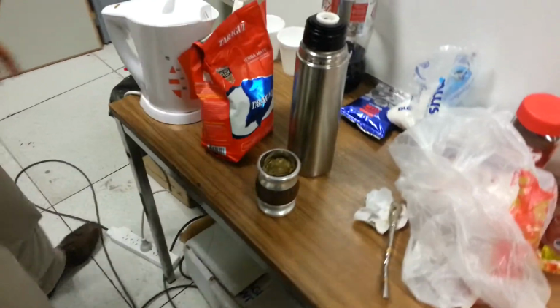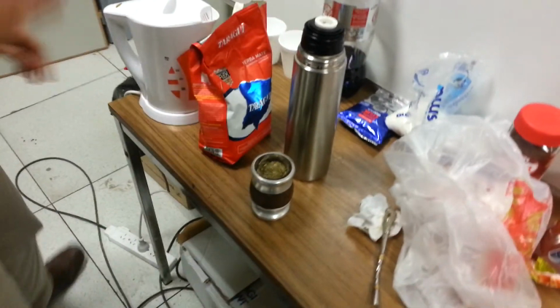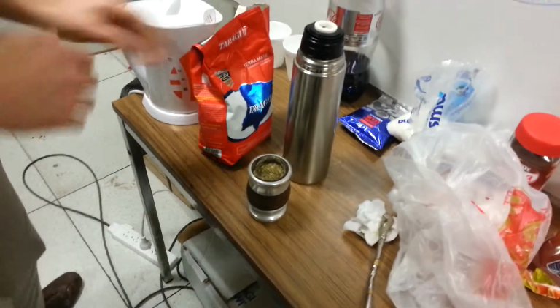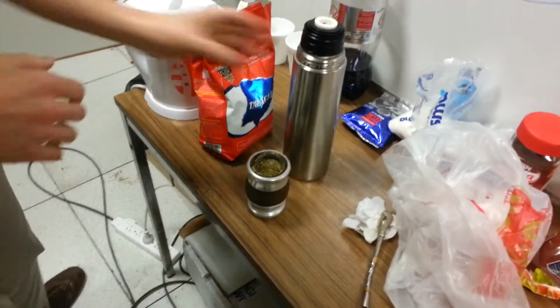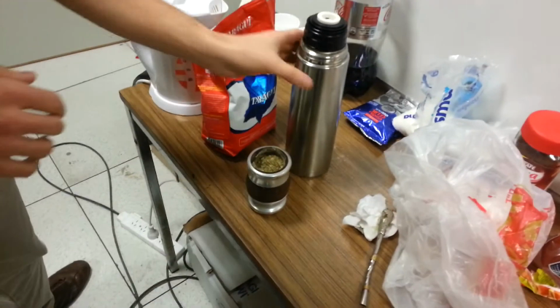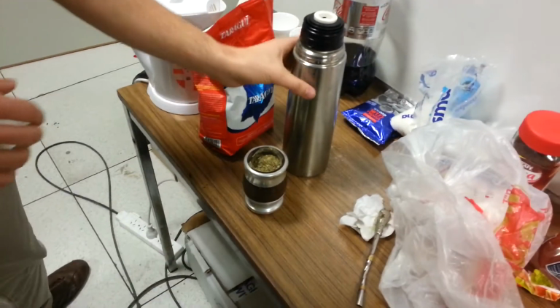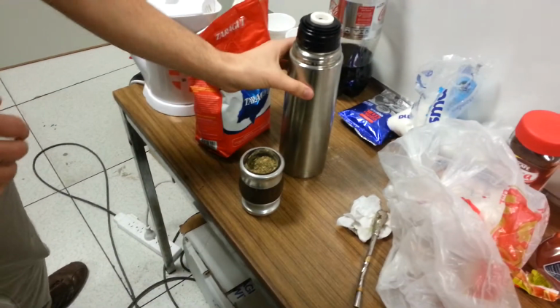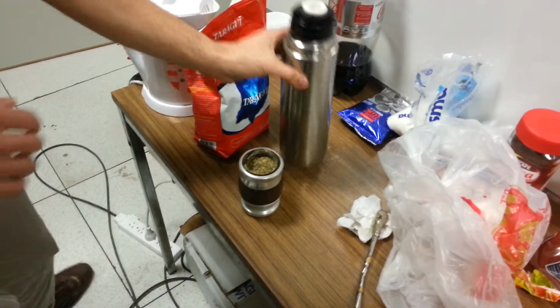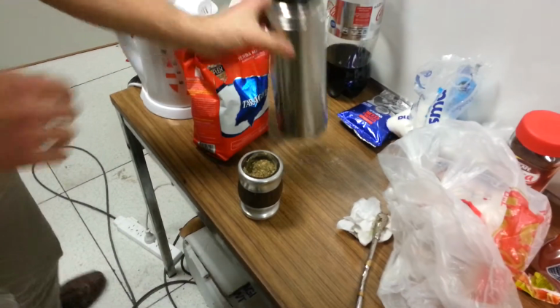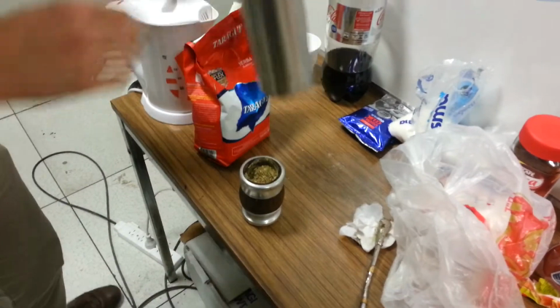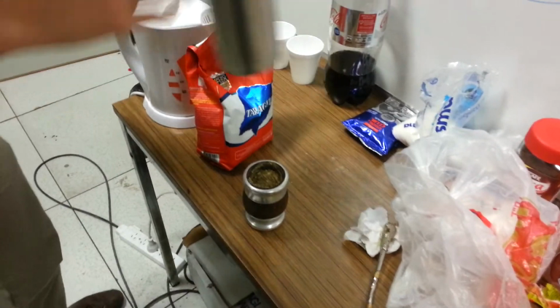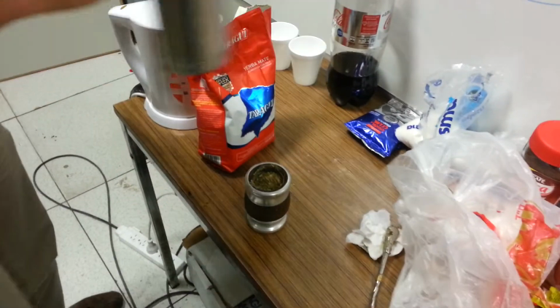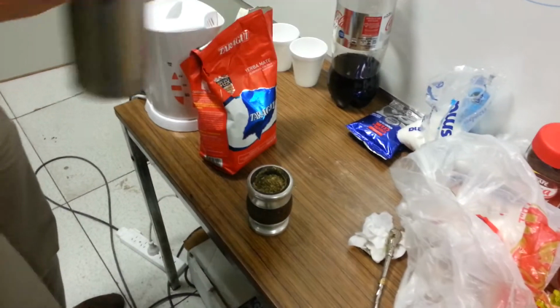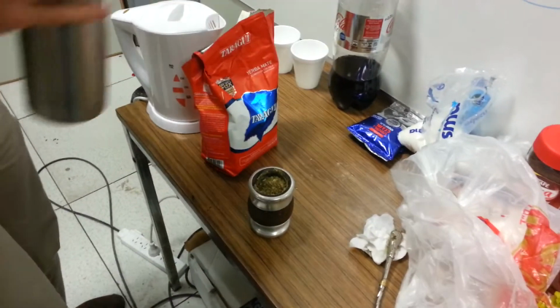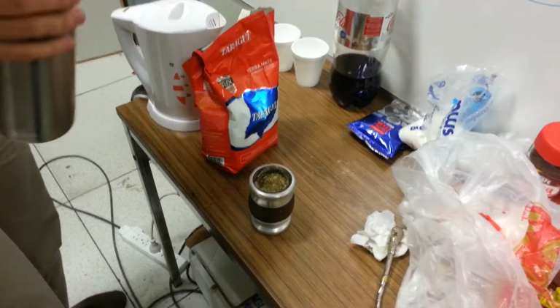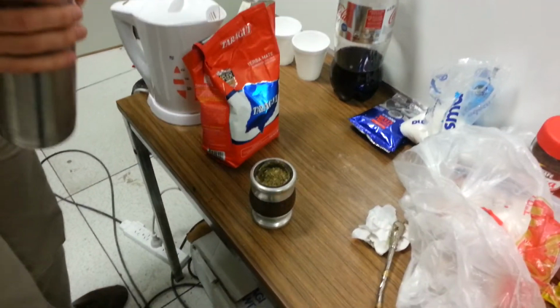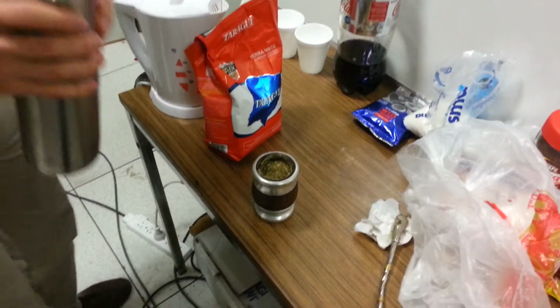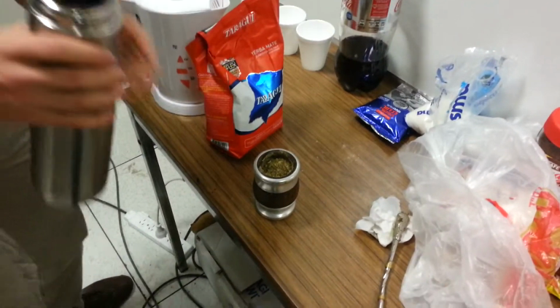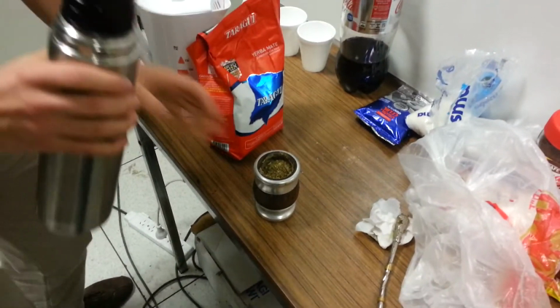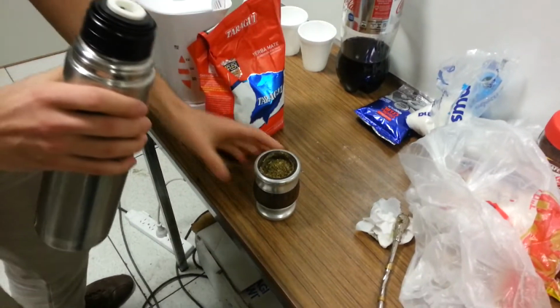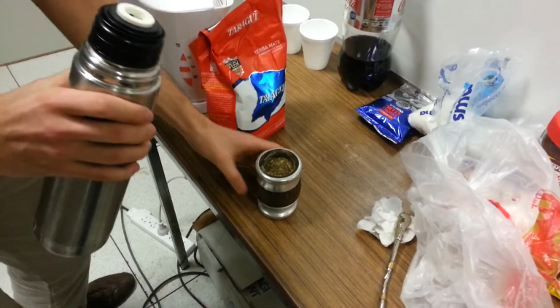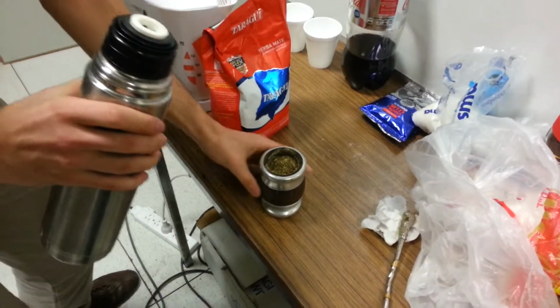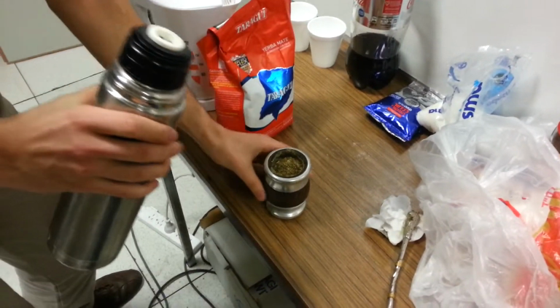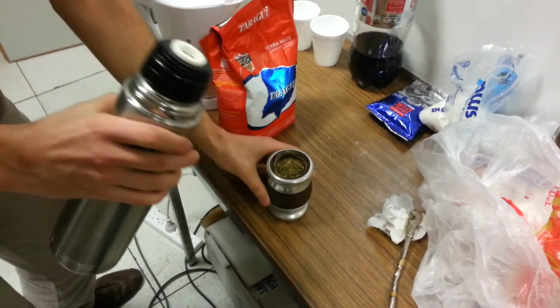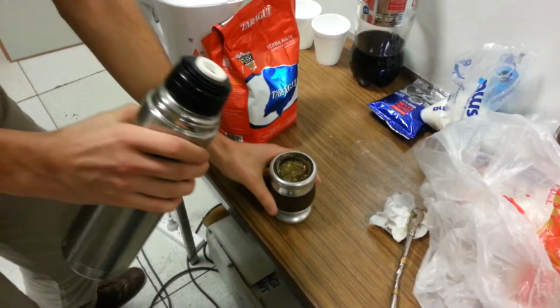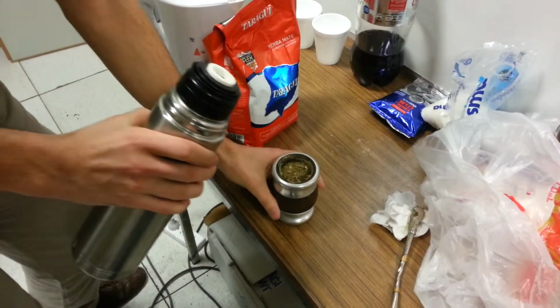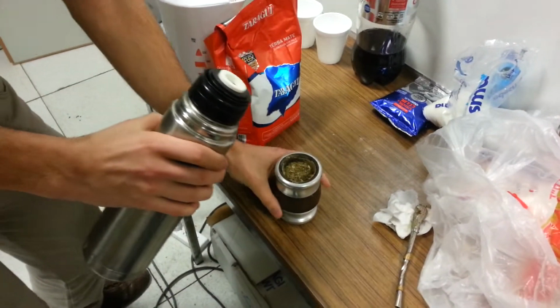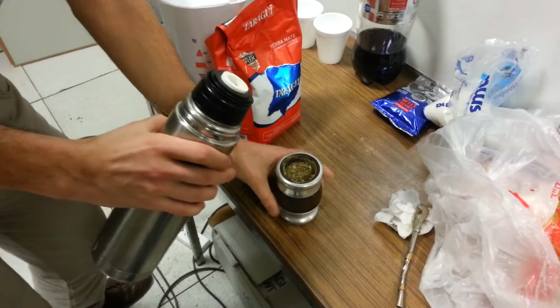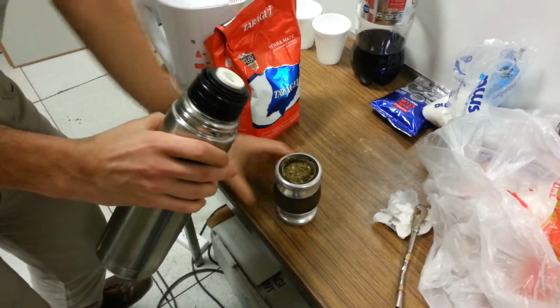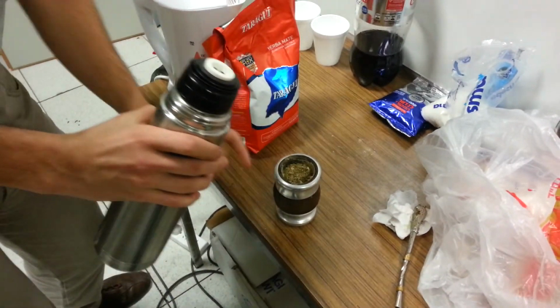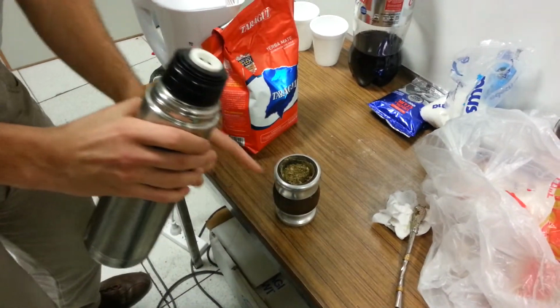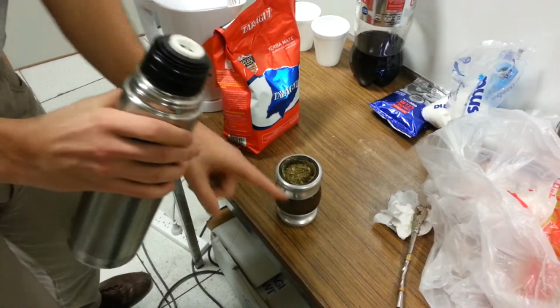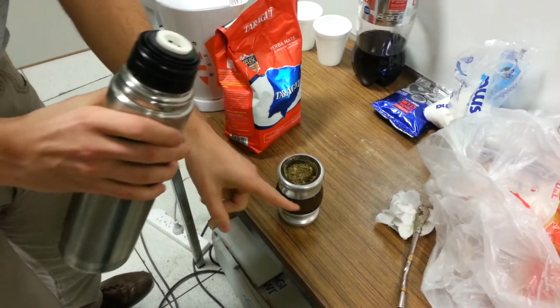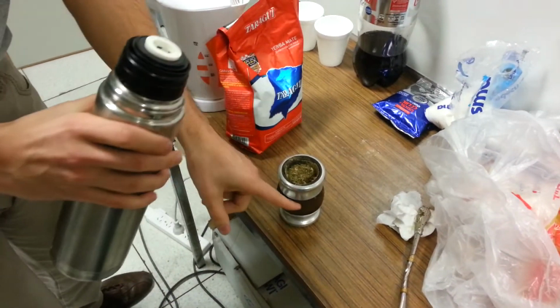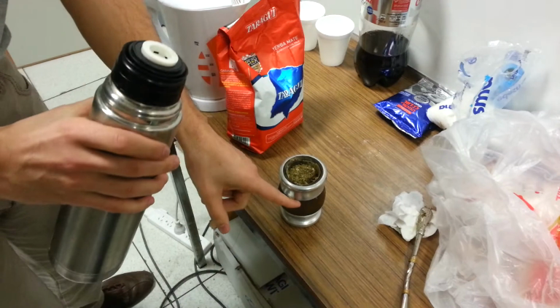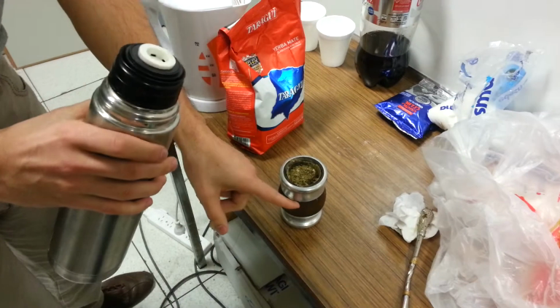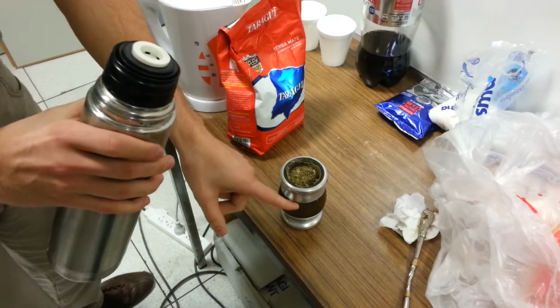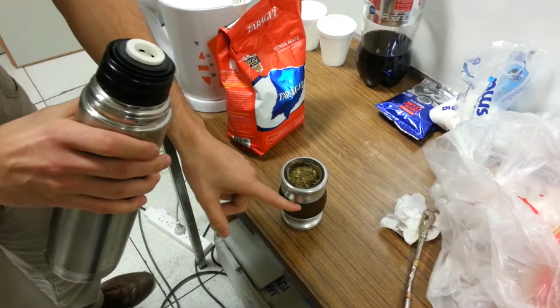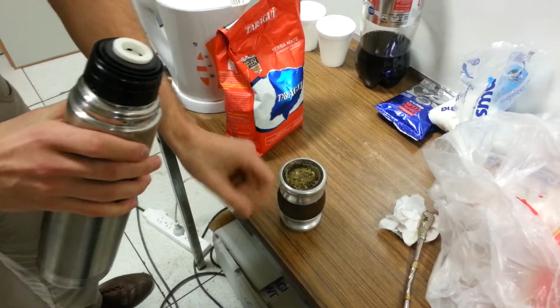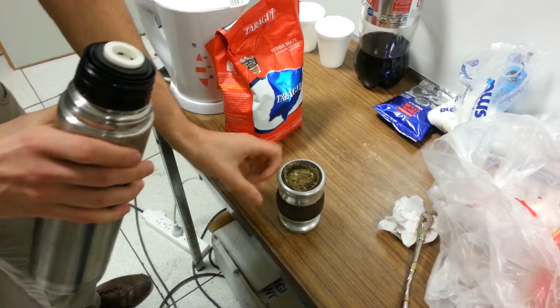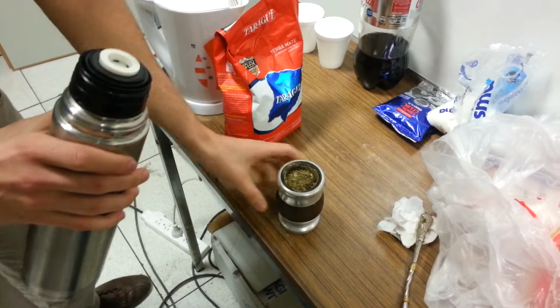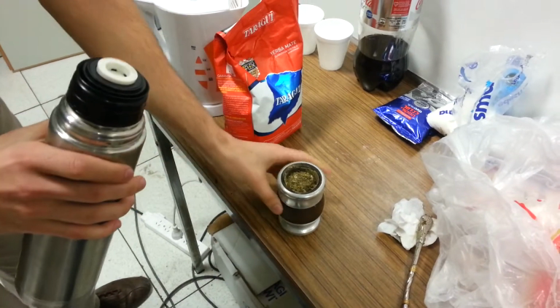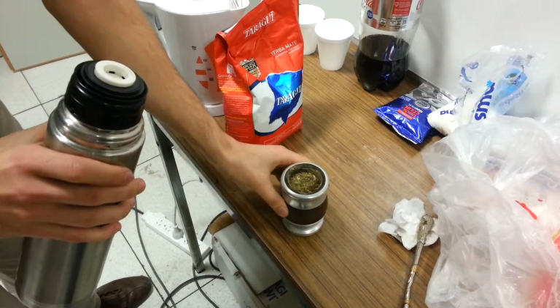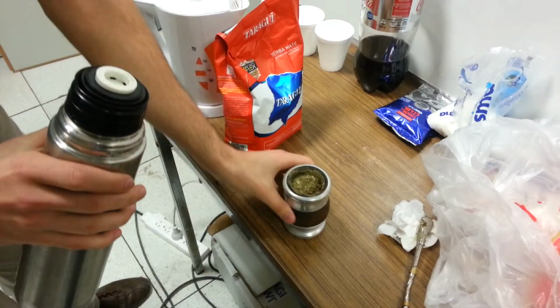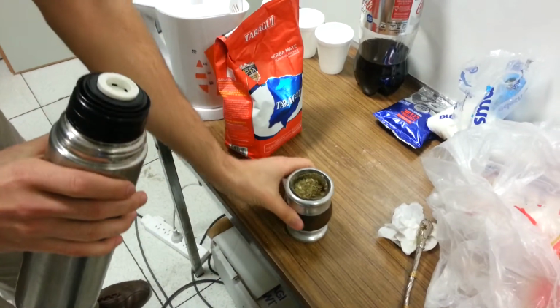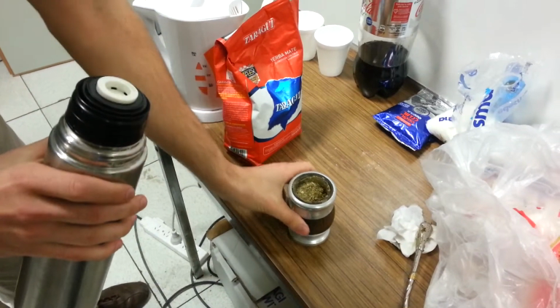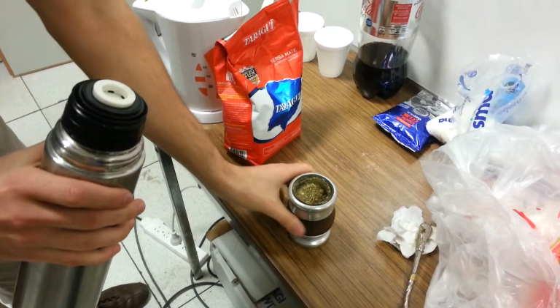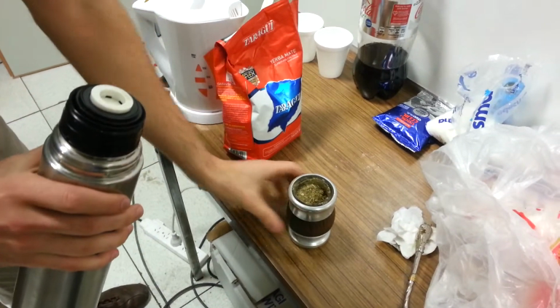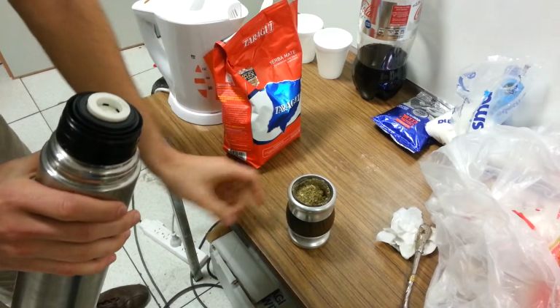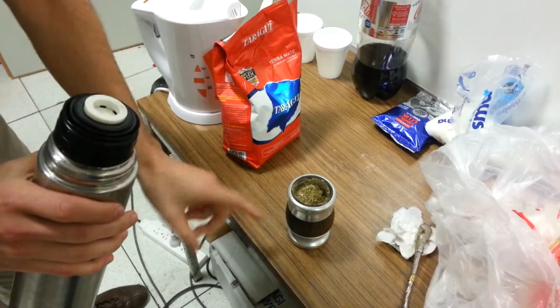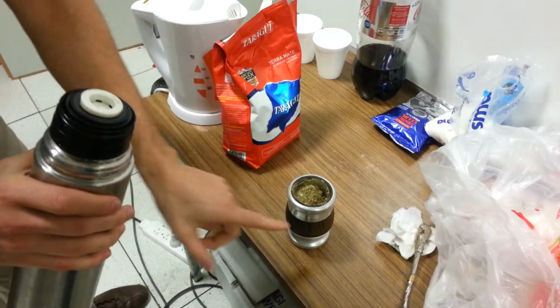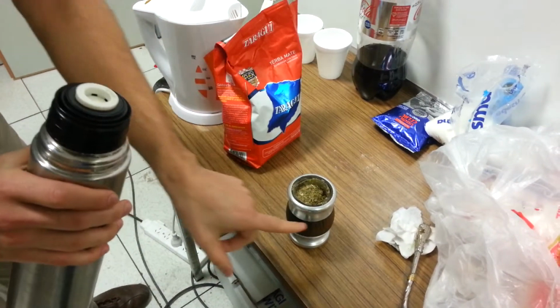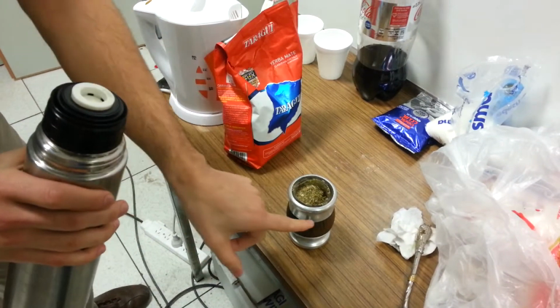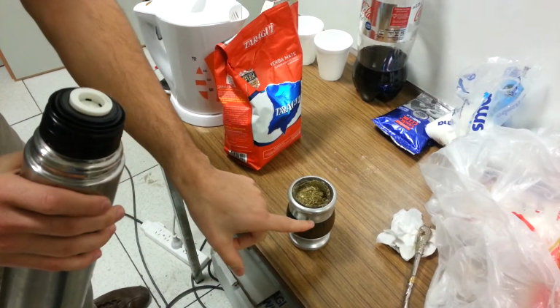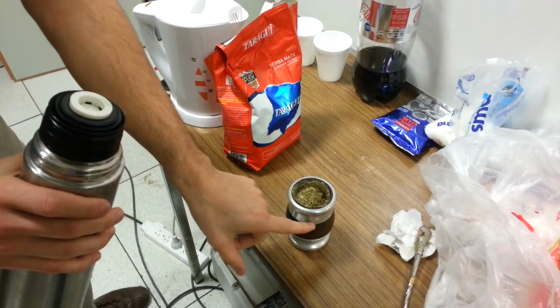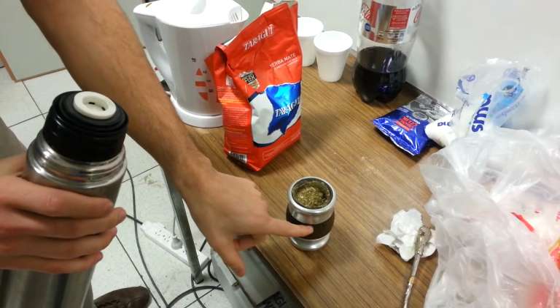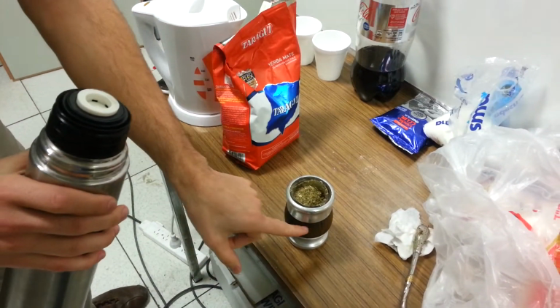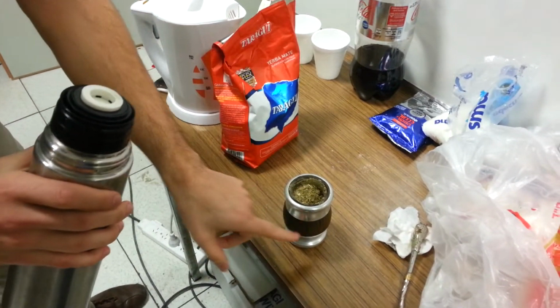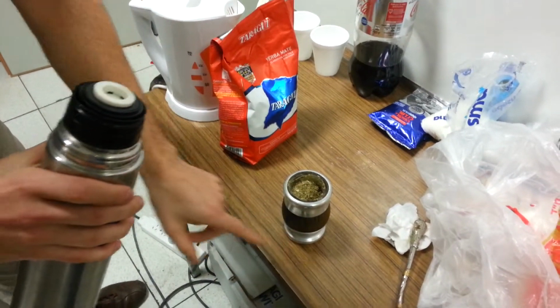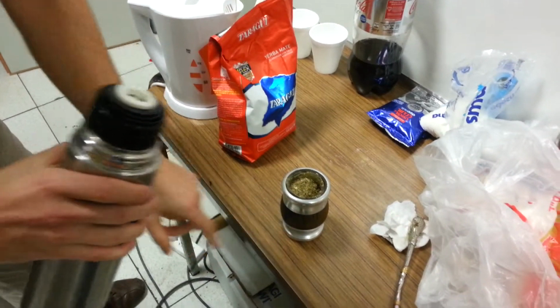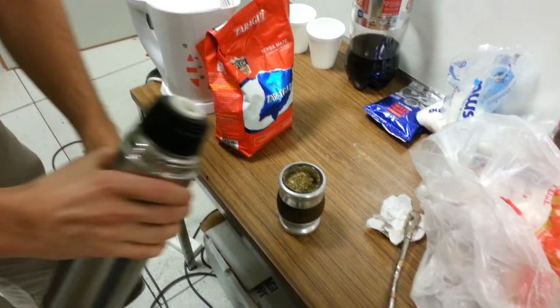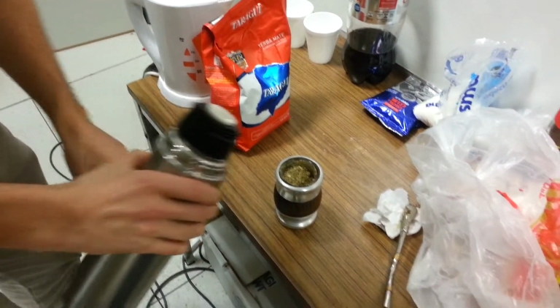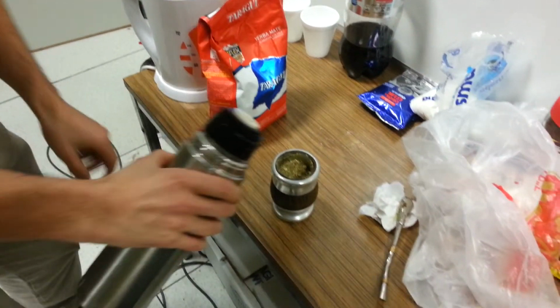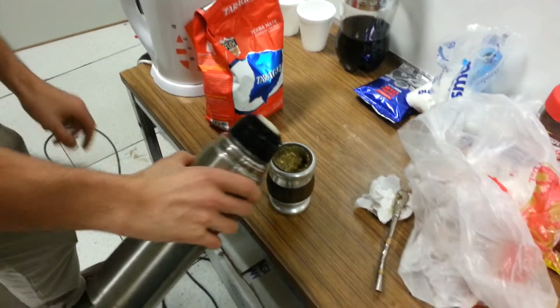After this, you have to put water in this side — the lower side of the shadow.